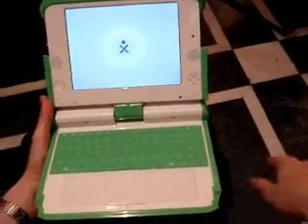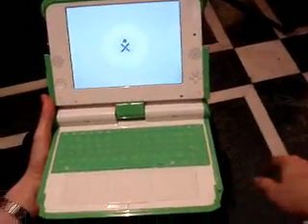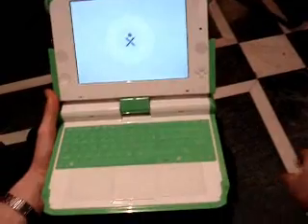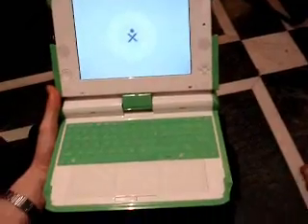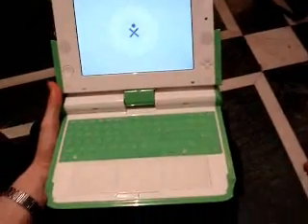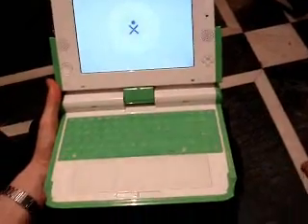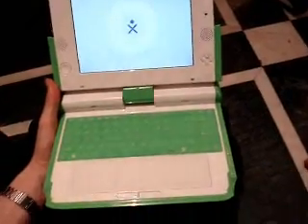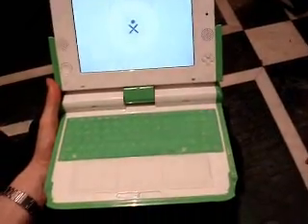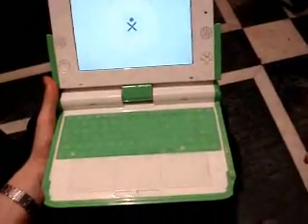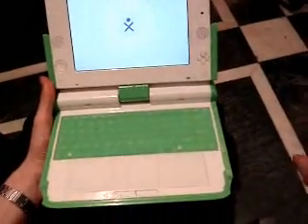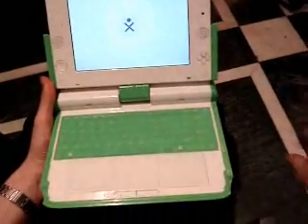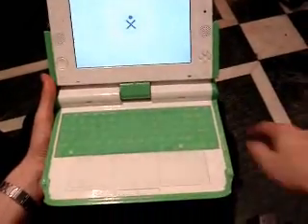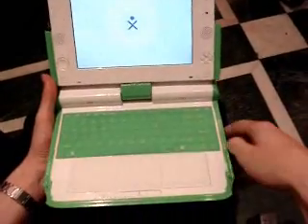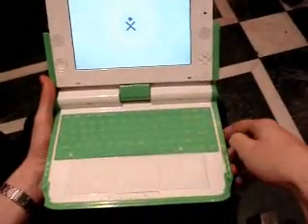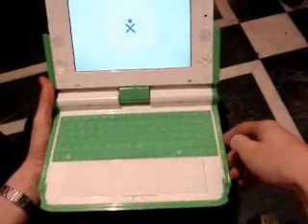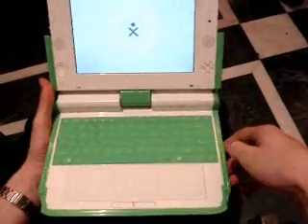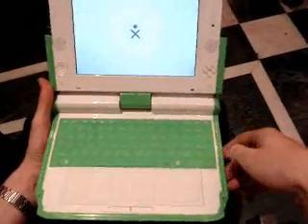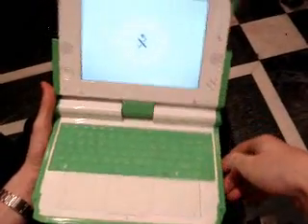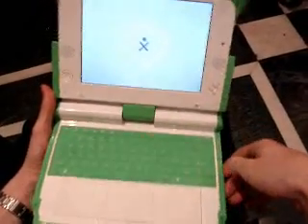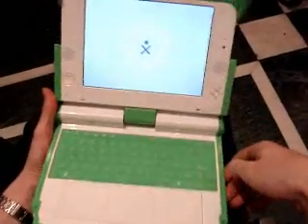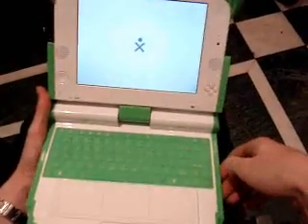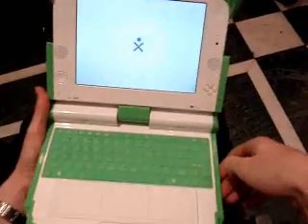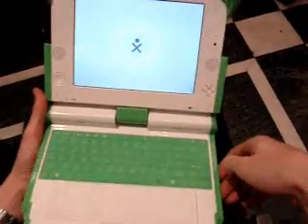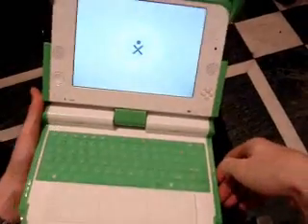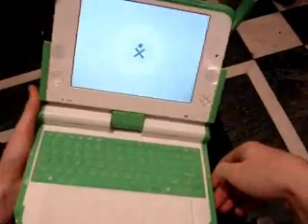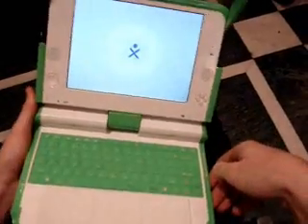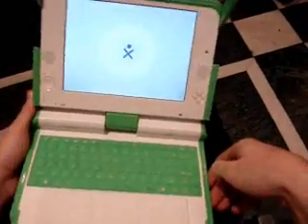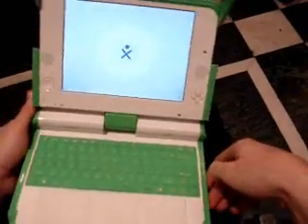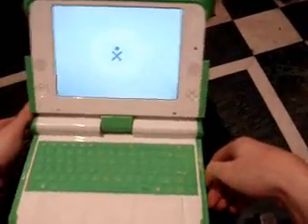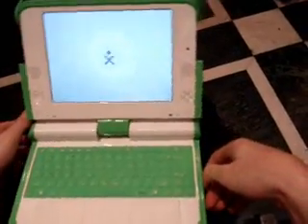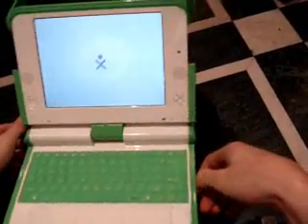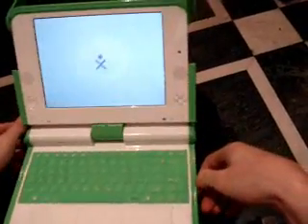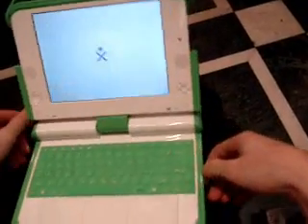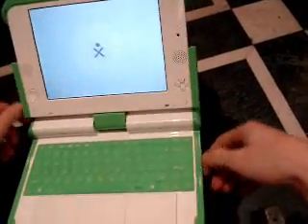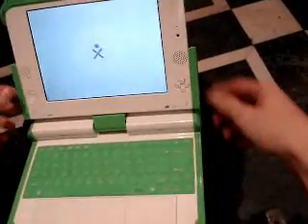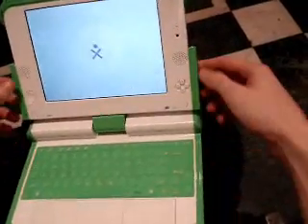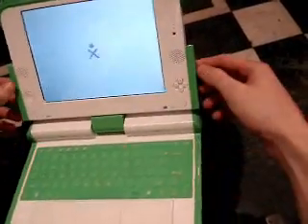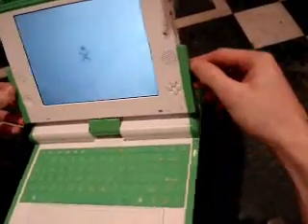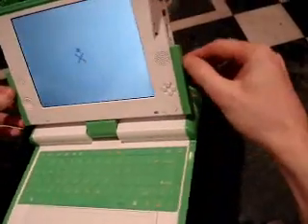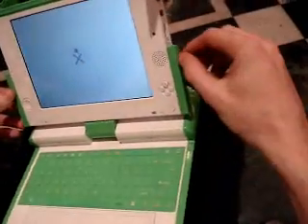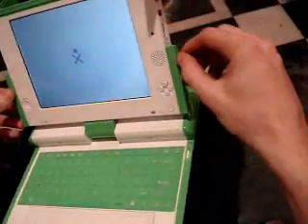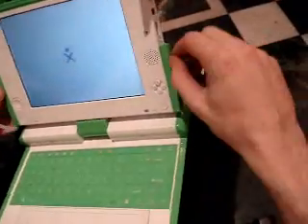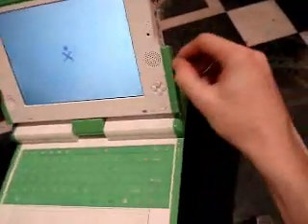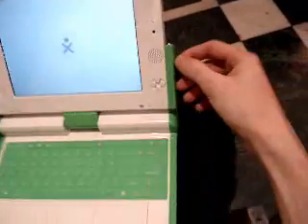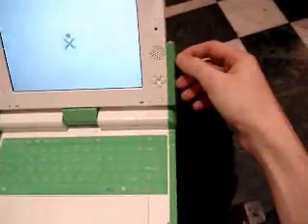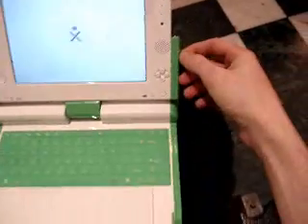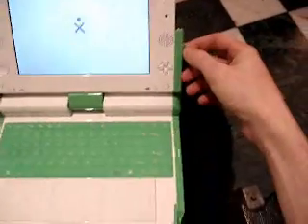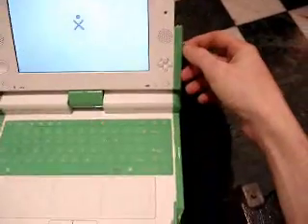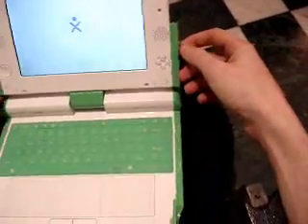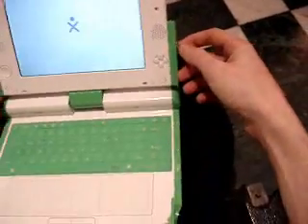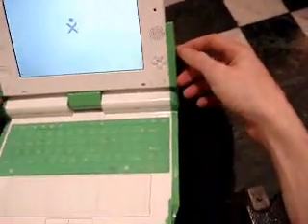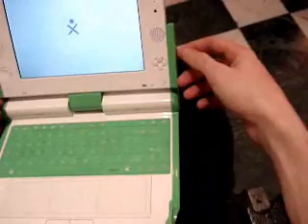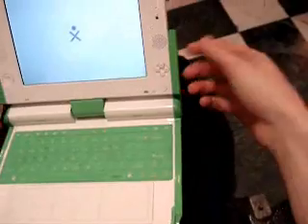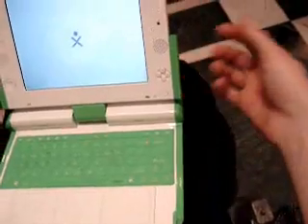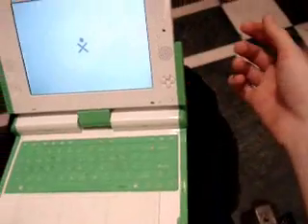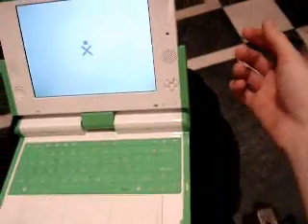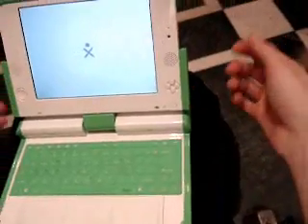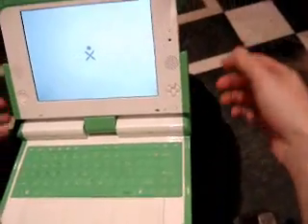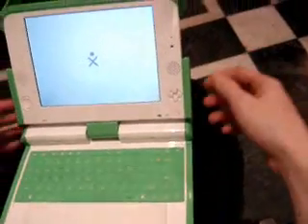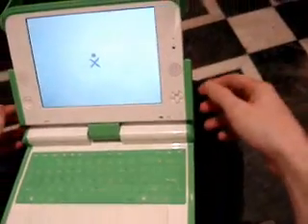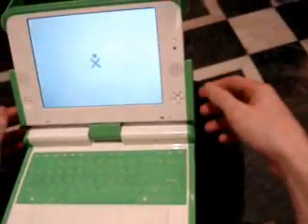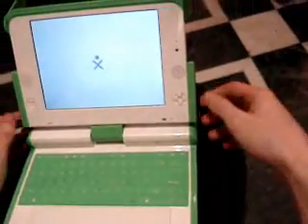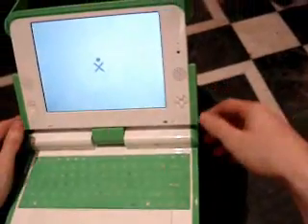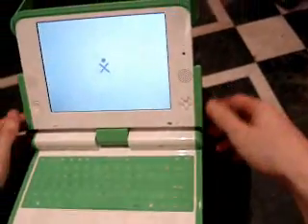They don't provide a stylus, but you can go out and get one. There's no little stylus hole, but you can use anything you like.